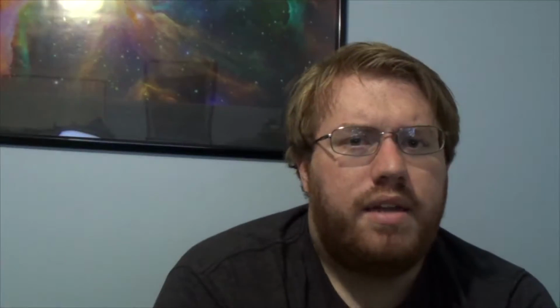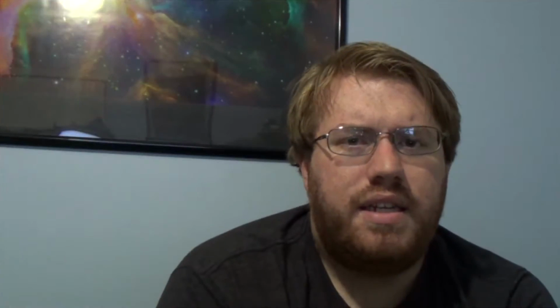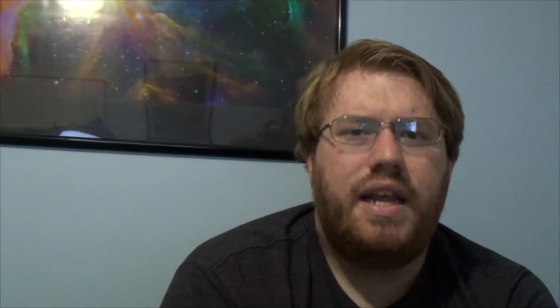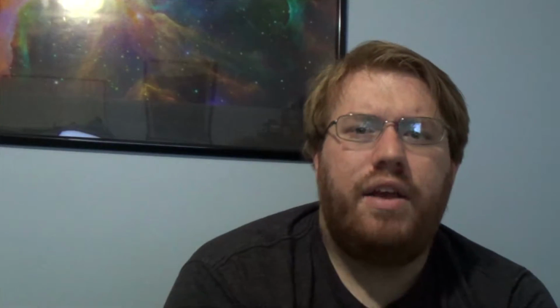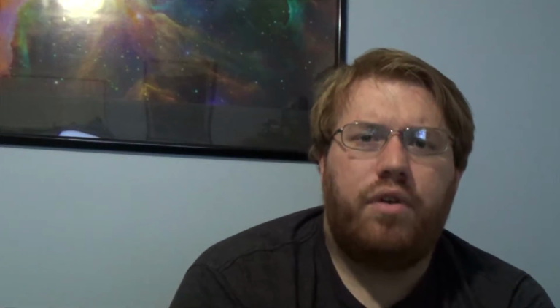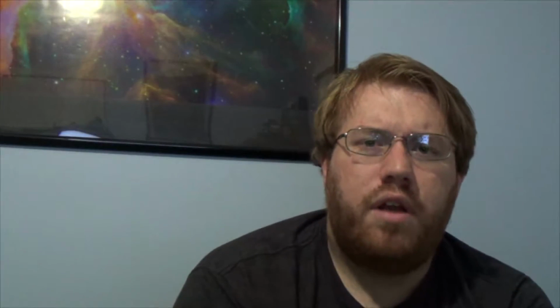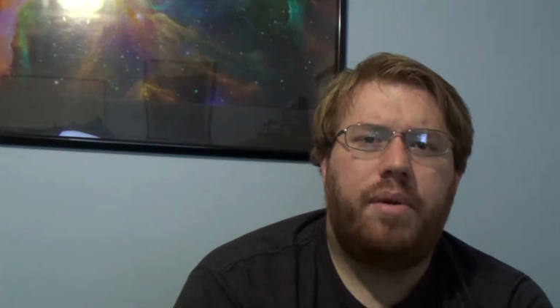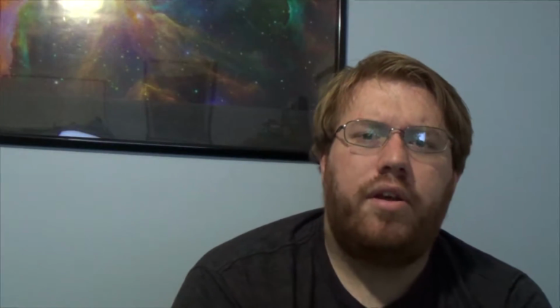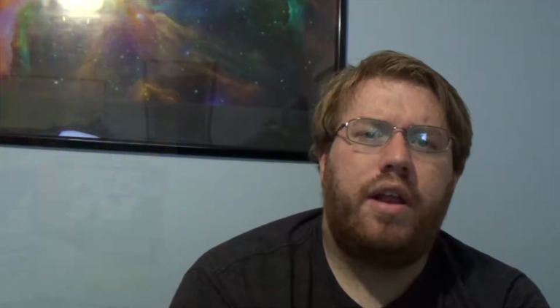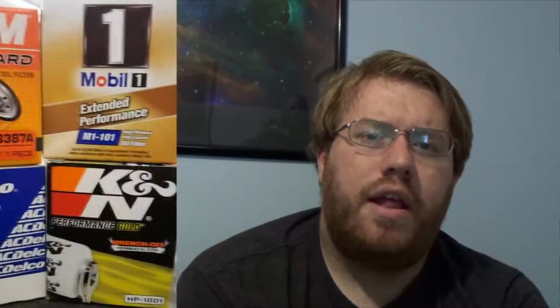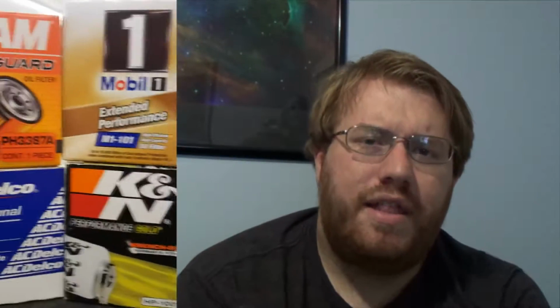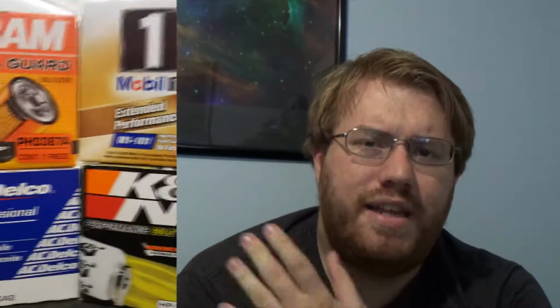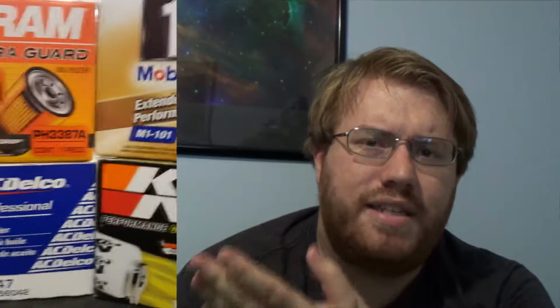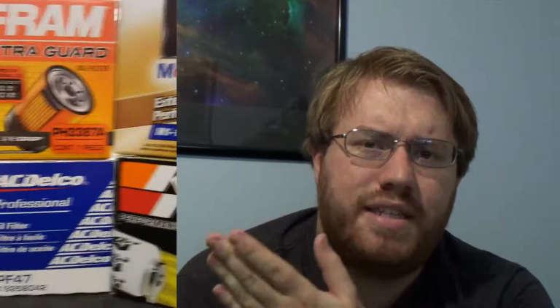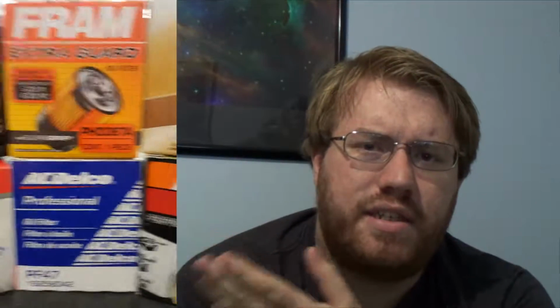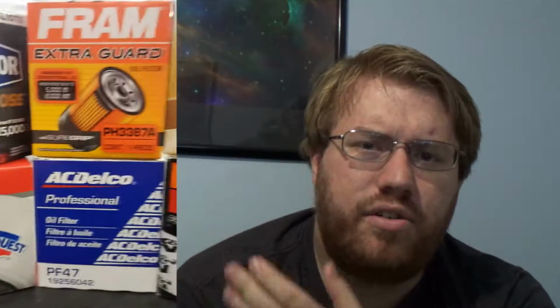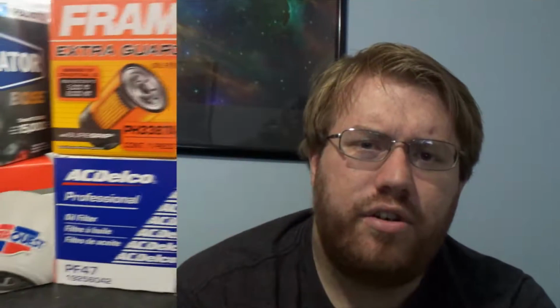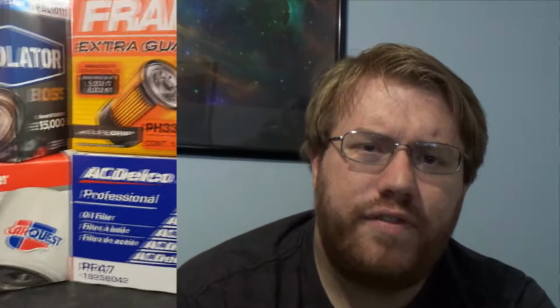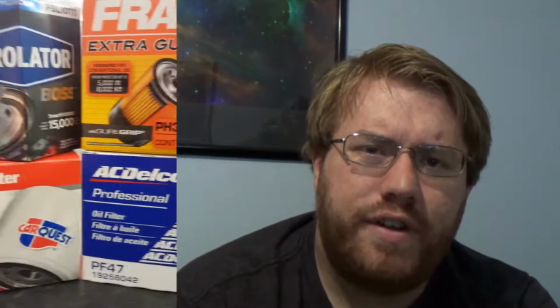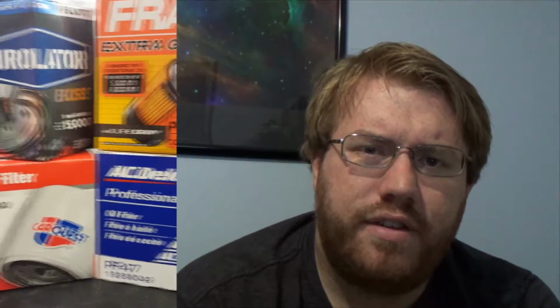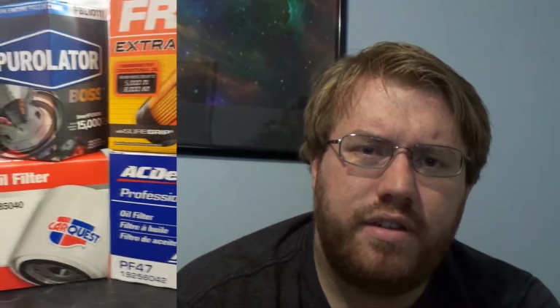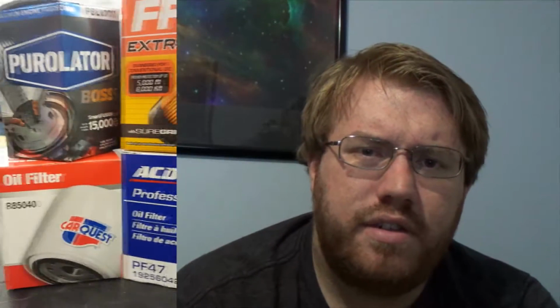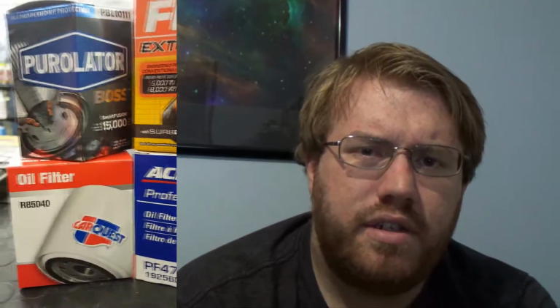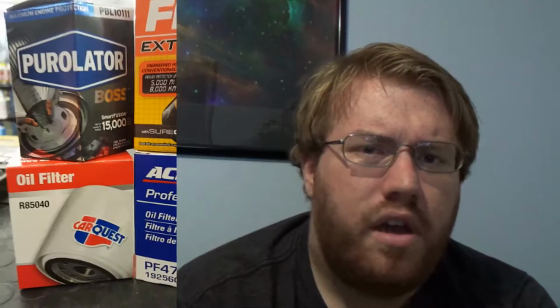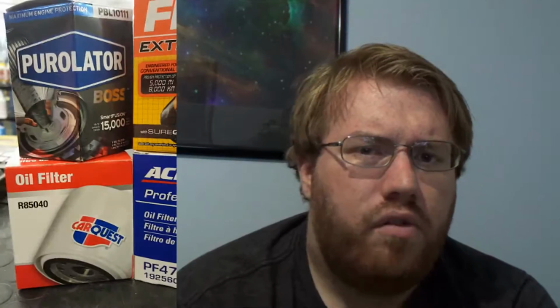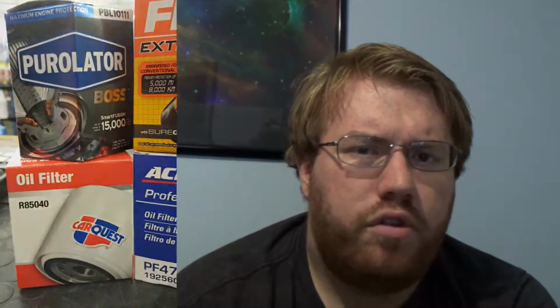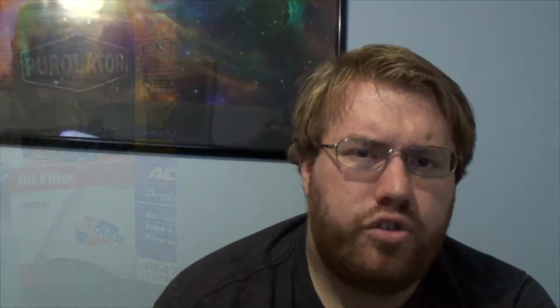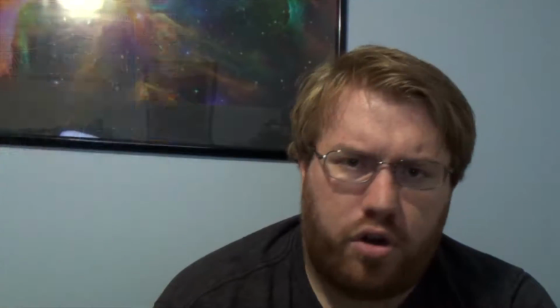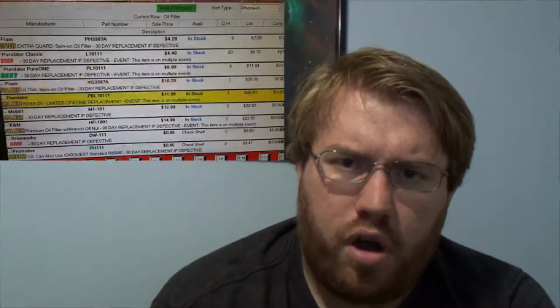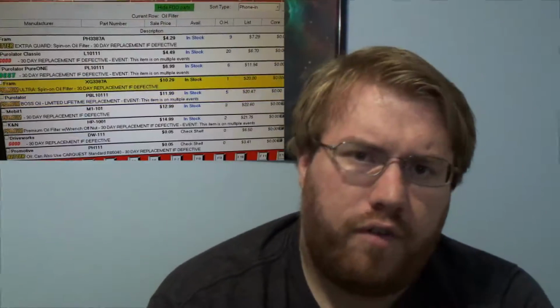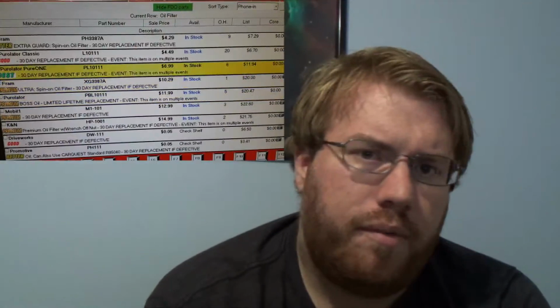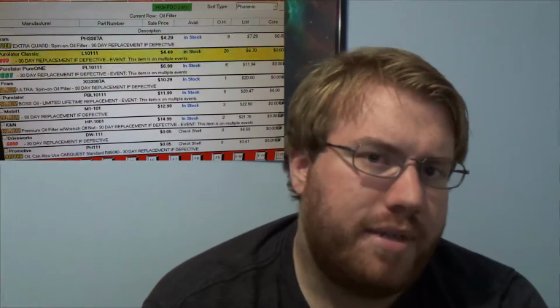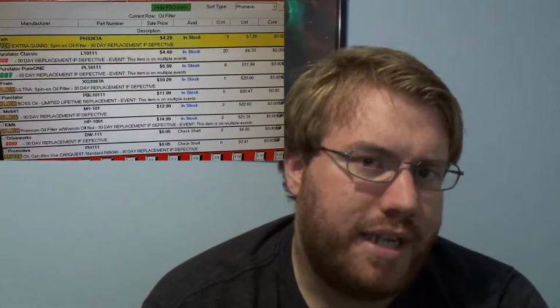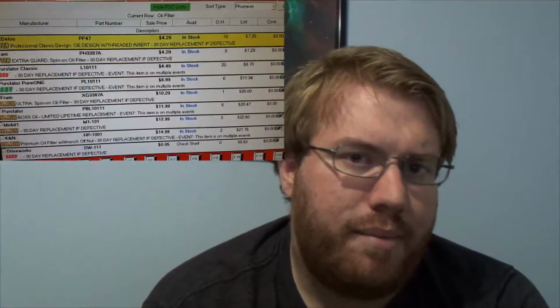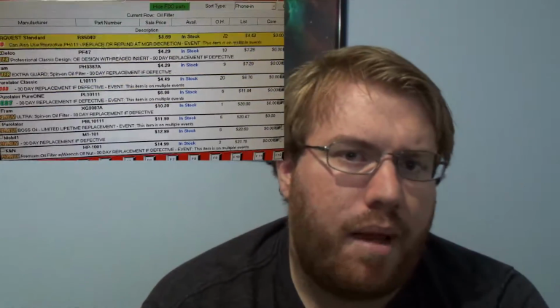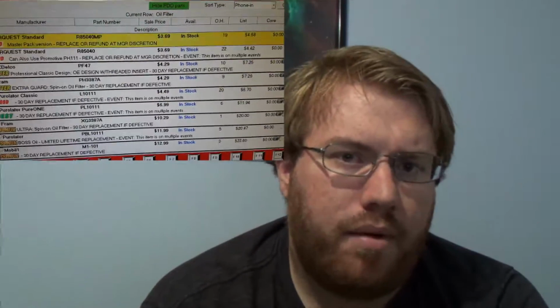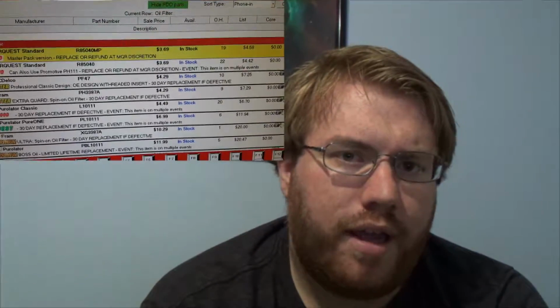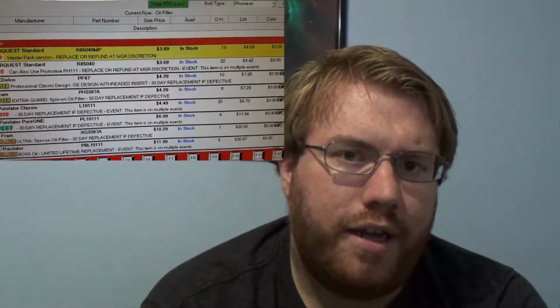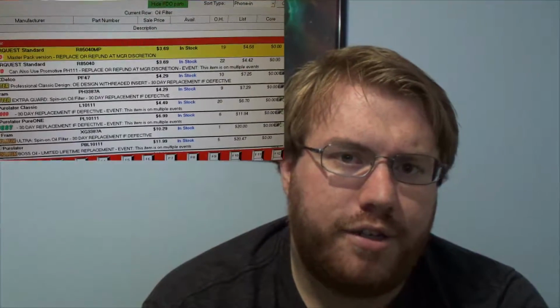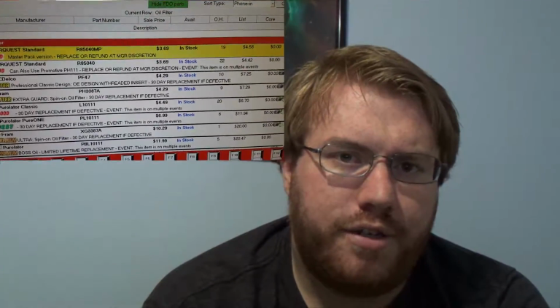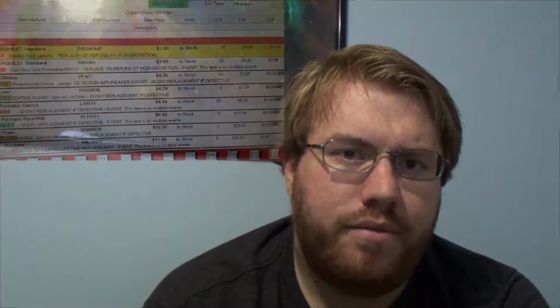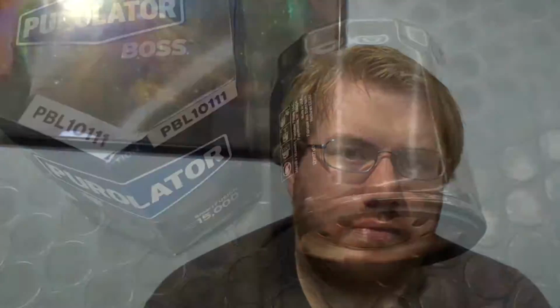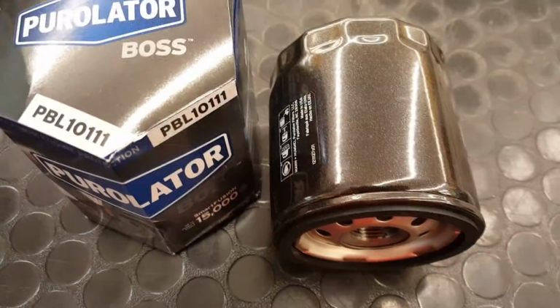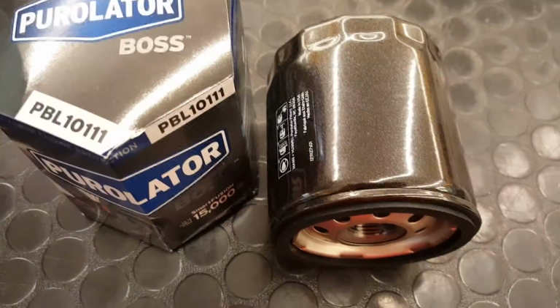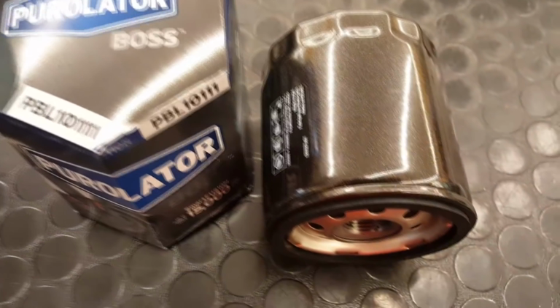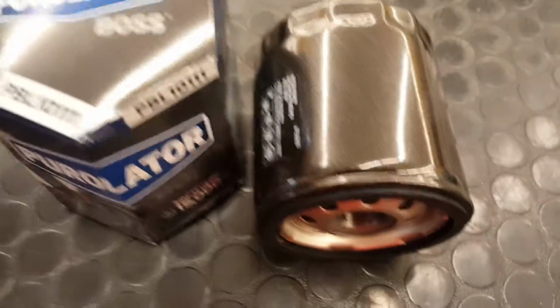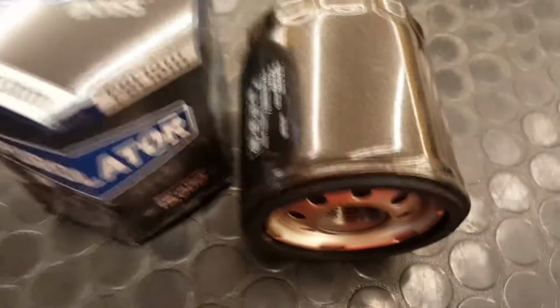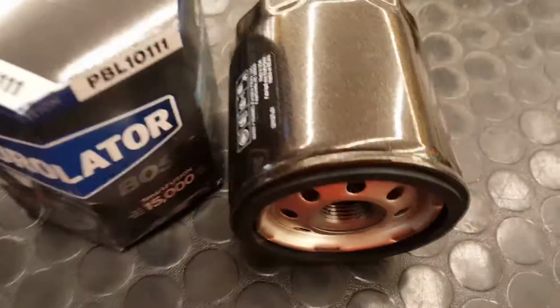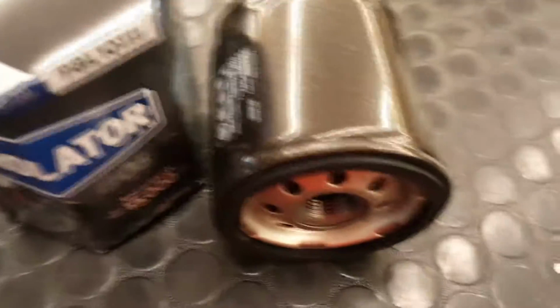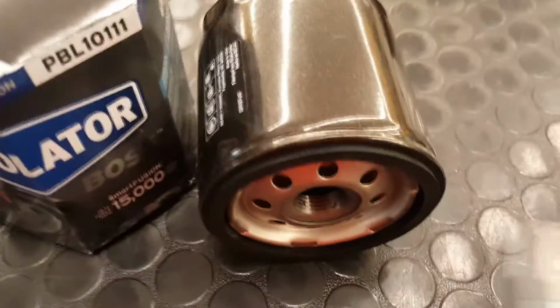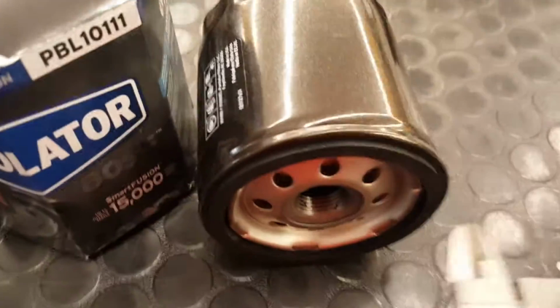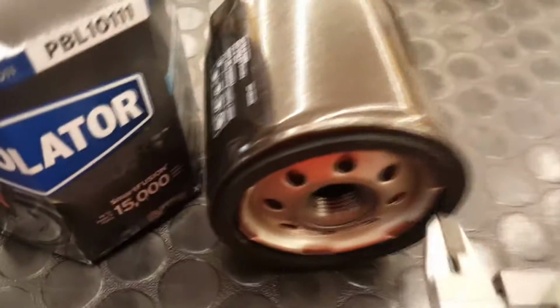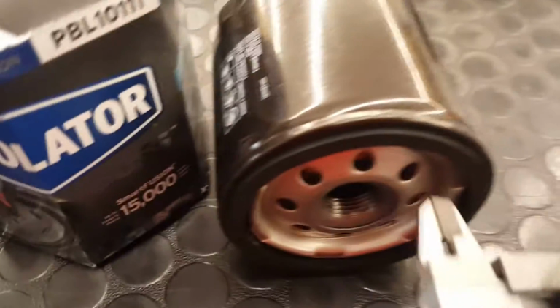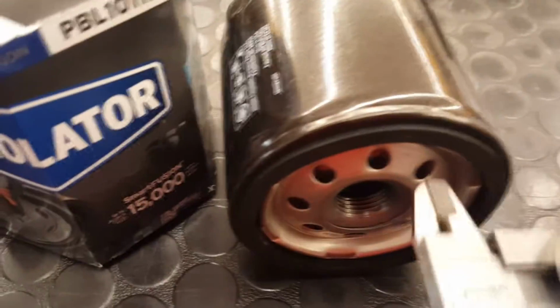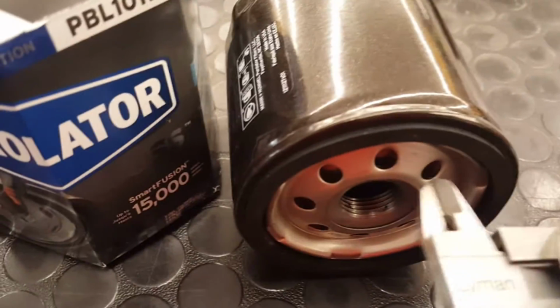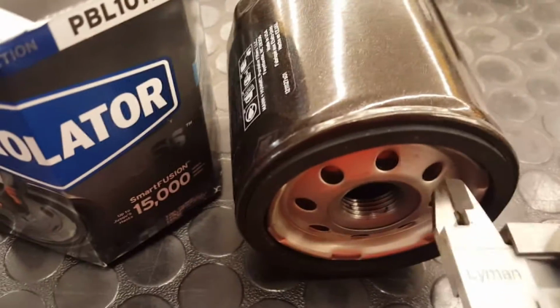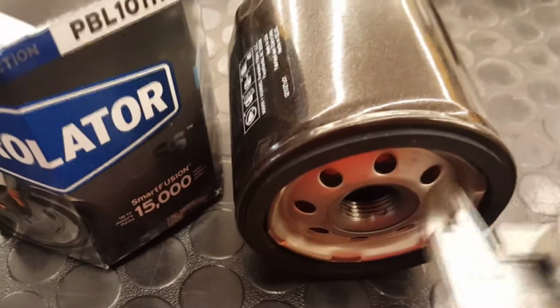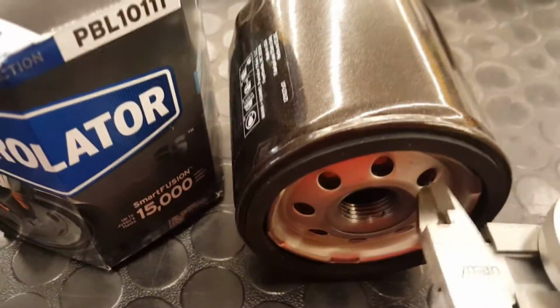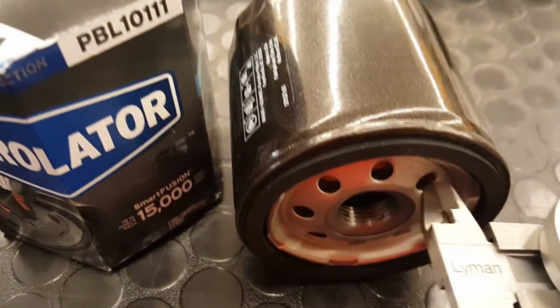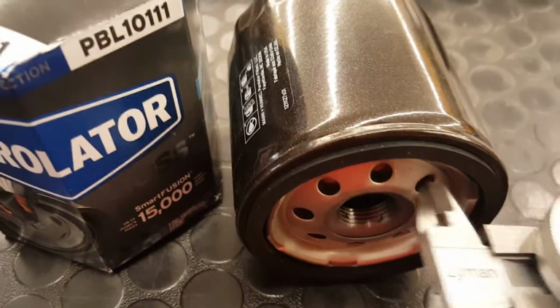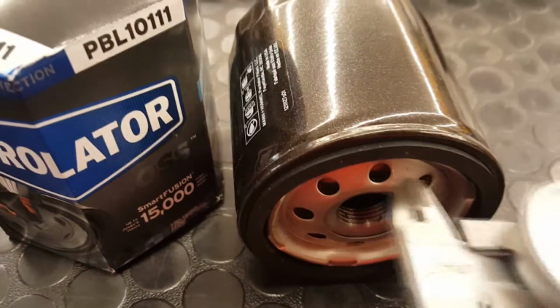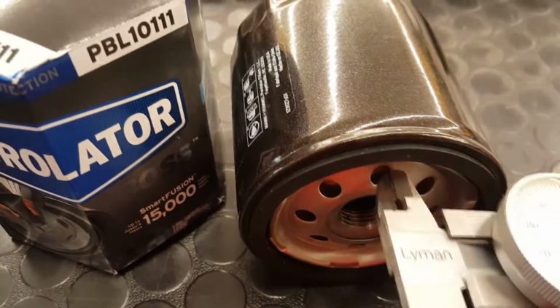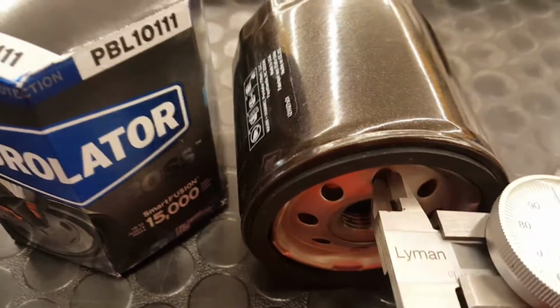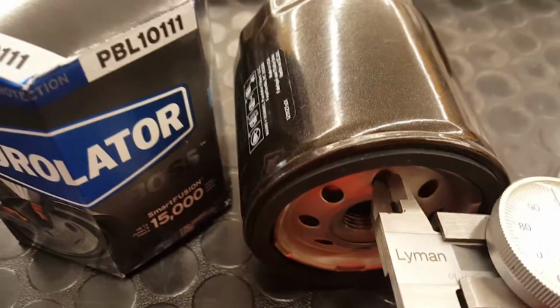Today we're going to be looking at these six oil filters, which are all from the same application. We'll start with the newest filter, the Purulator Boss.